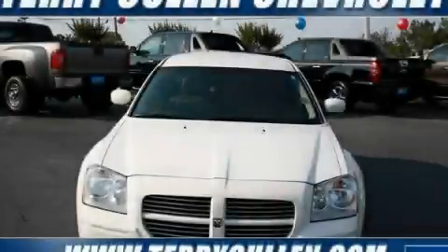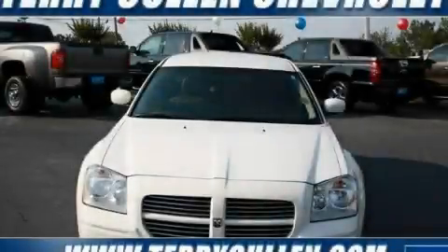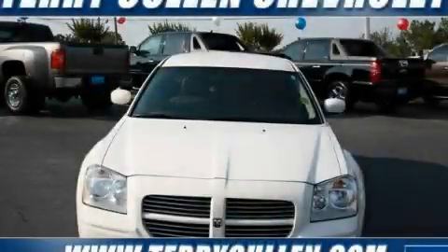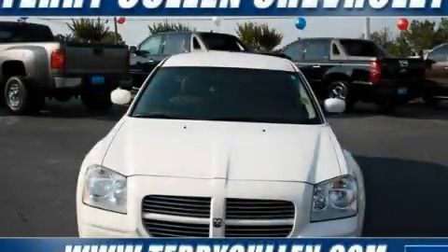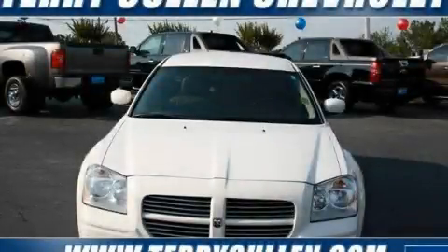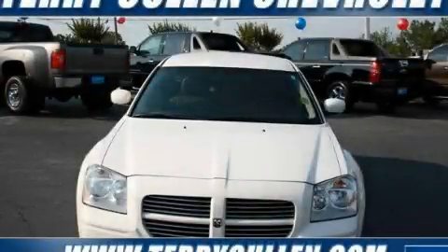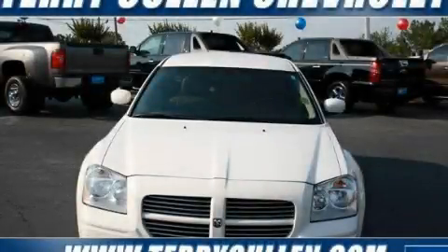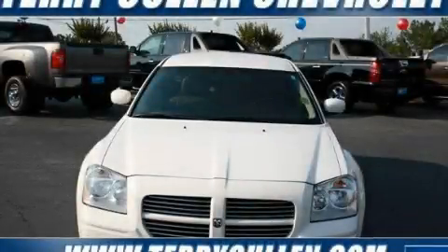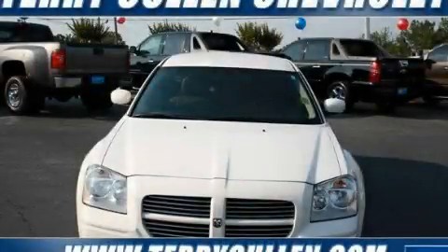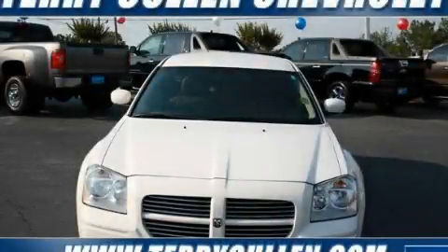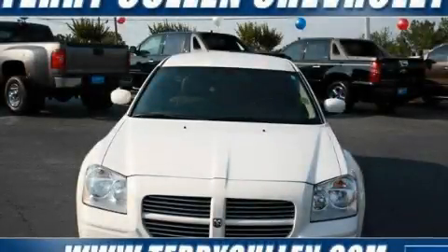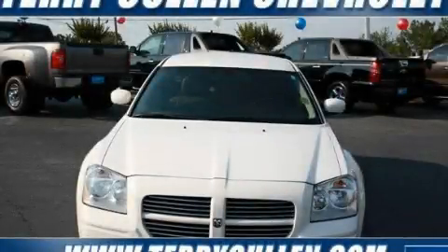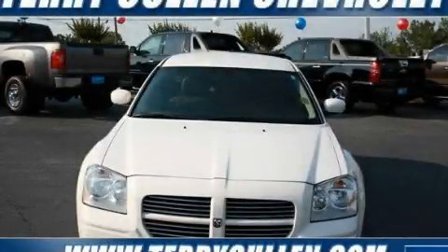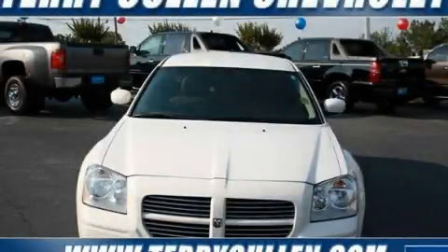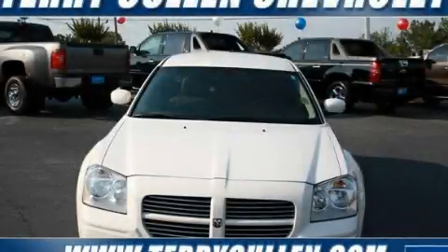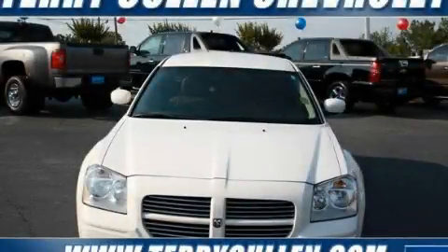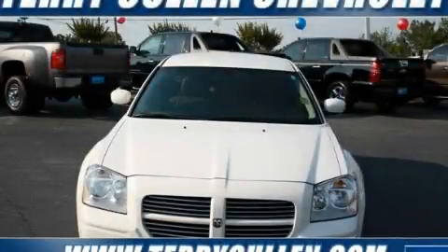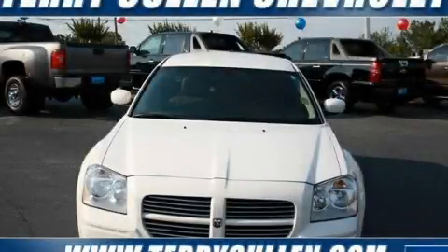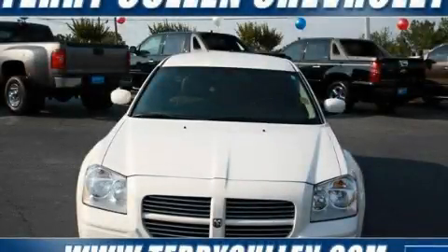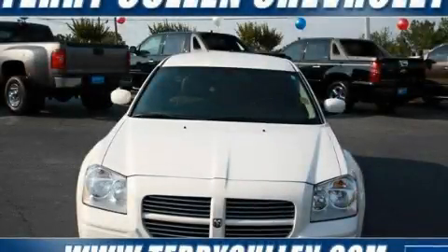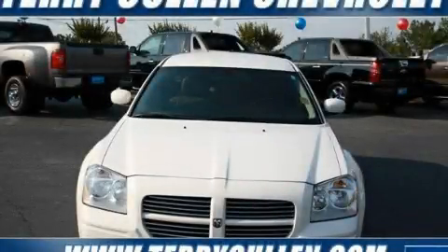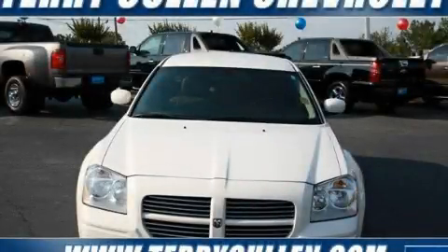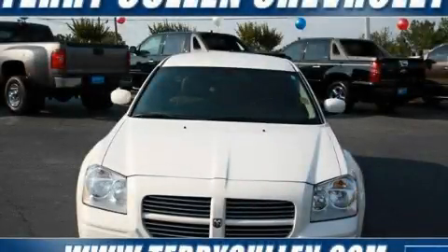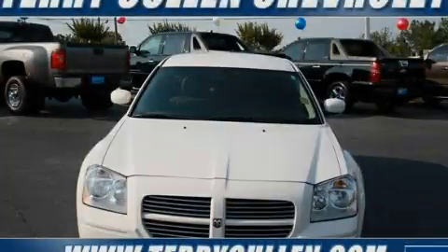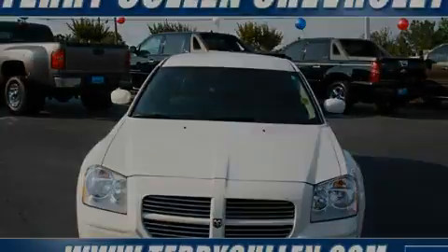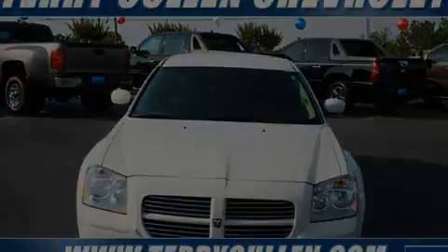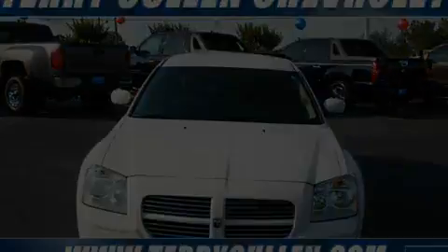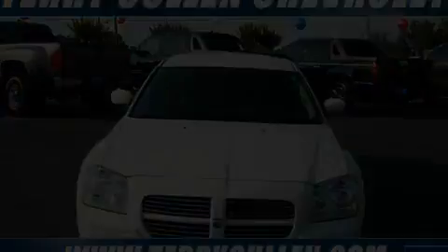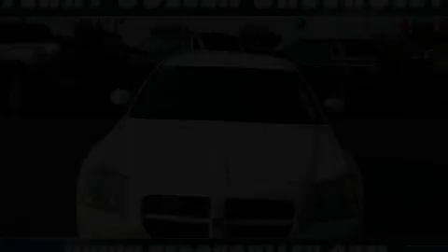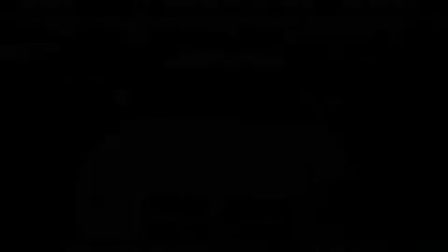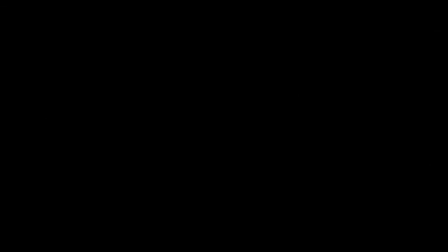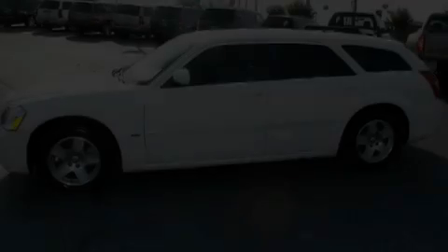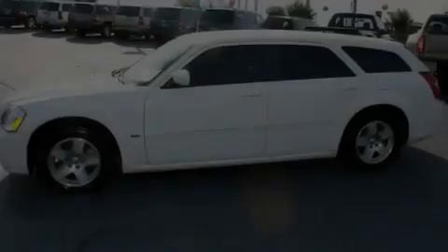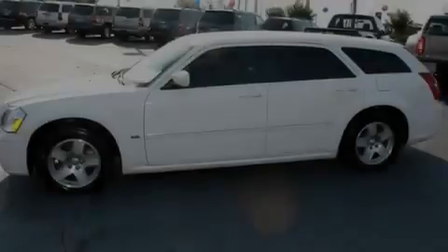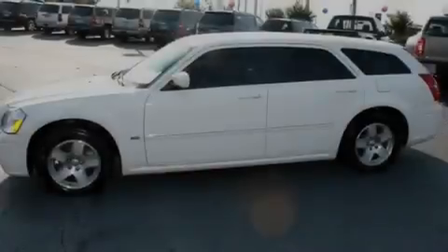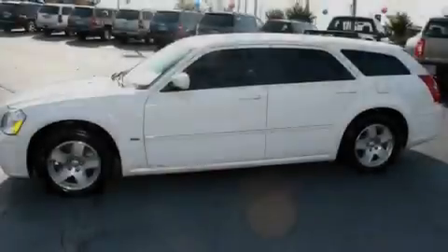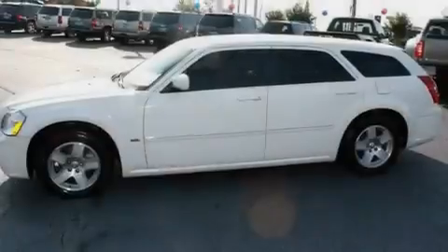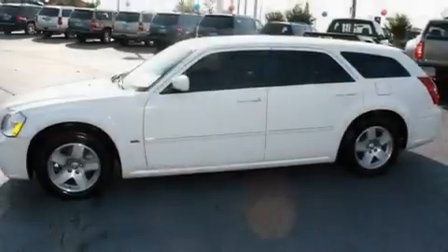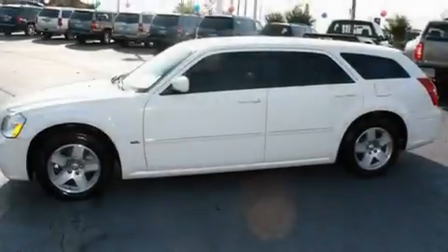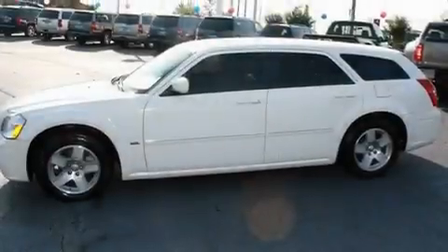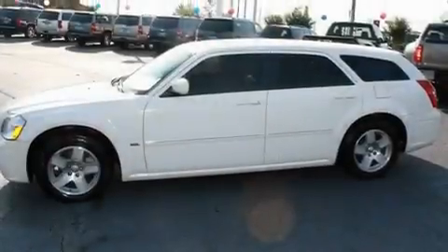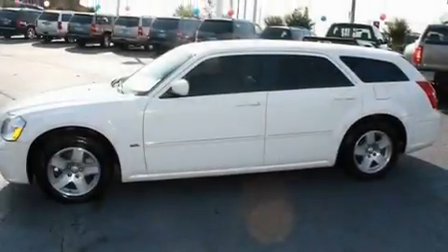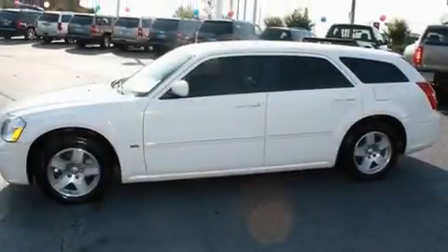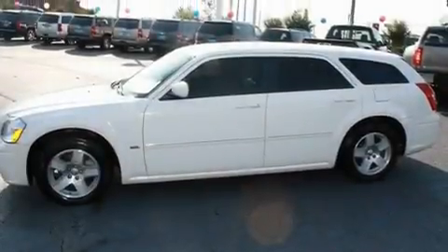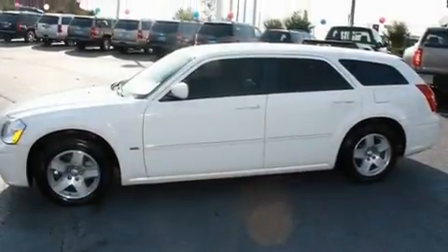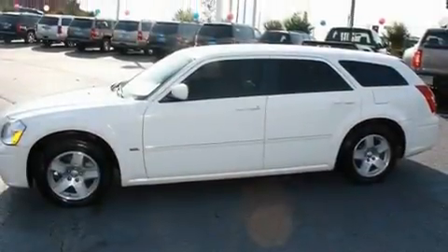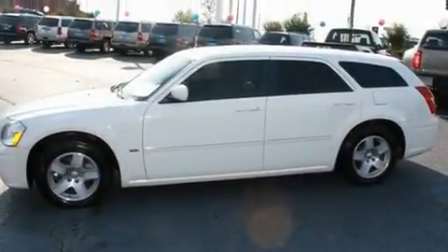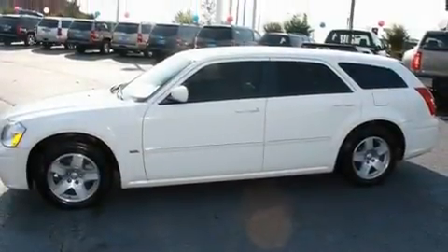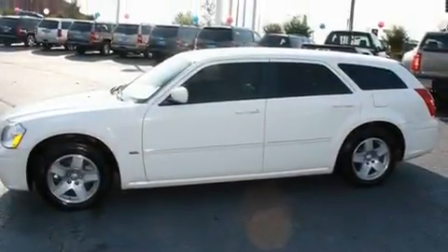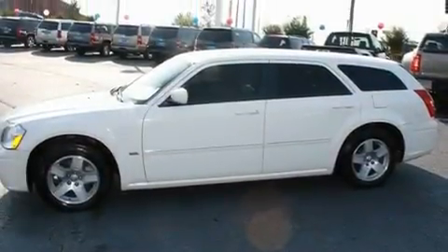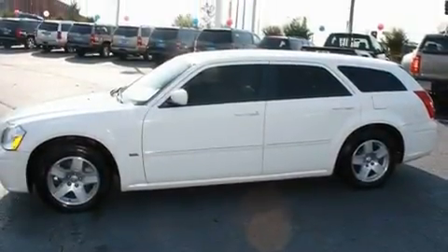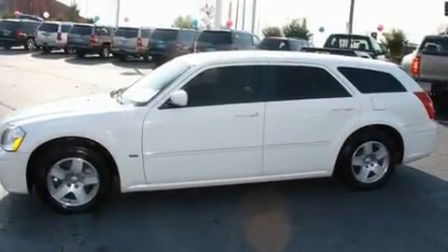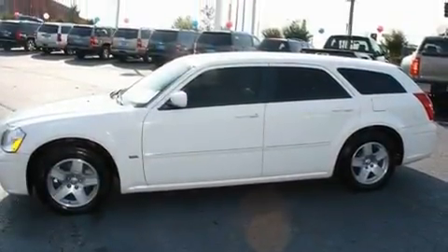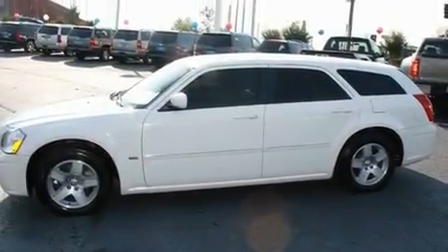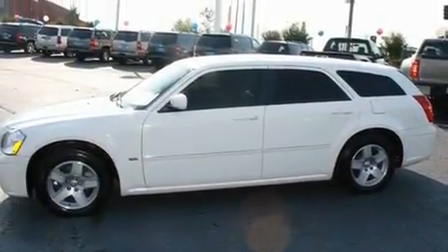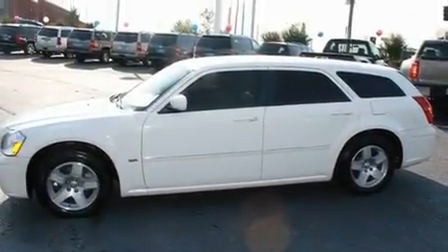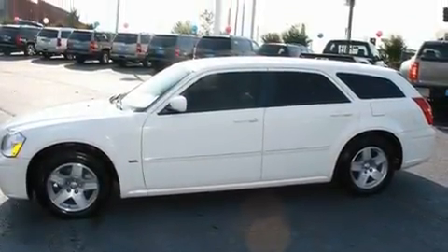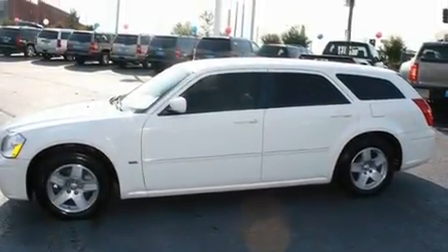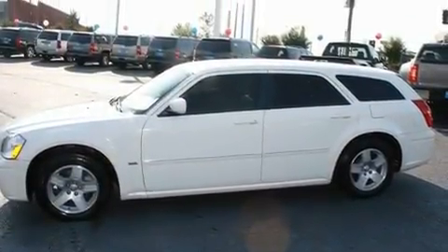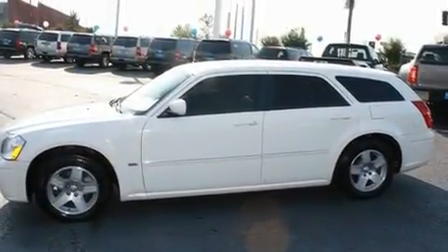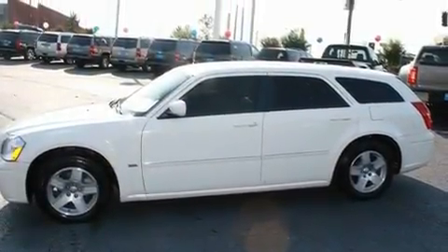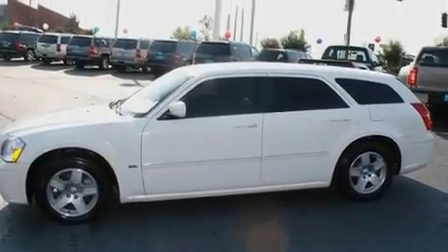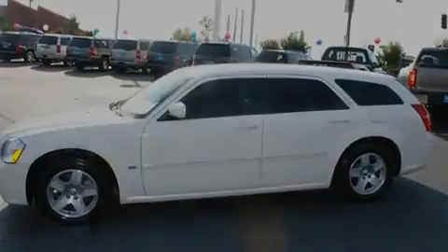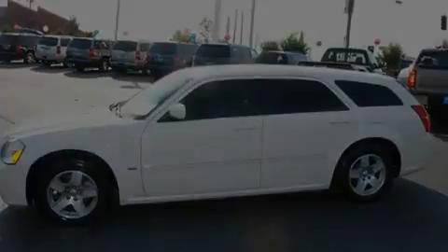This is a 2006 Dodge Magnum. It has a 3.5-liter six-cylinder engine and a four-speed automatic transmission.